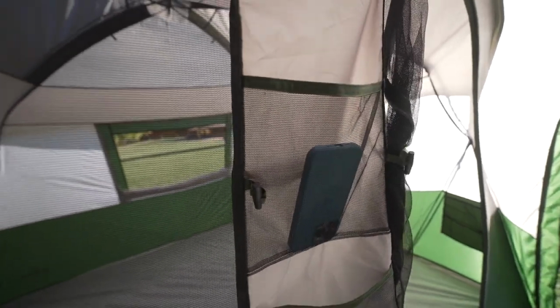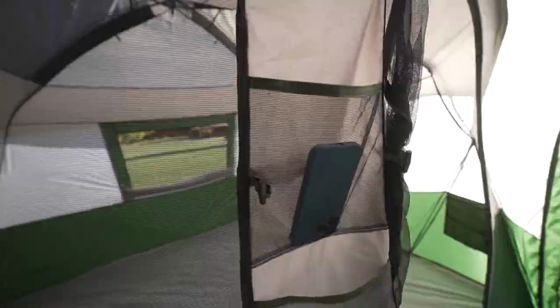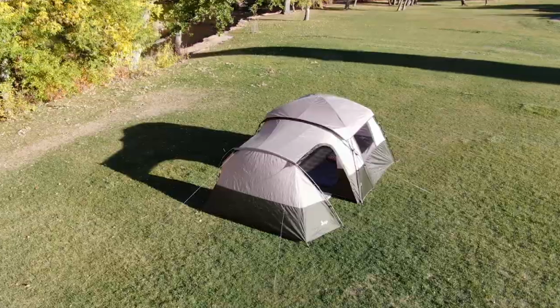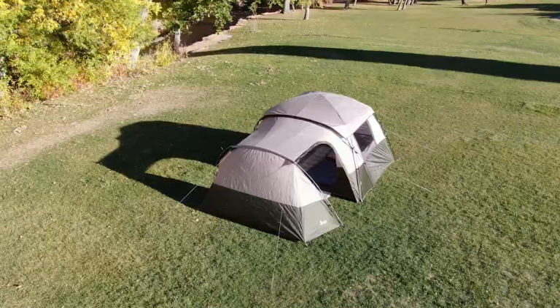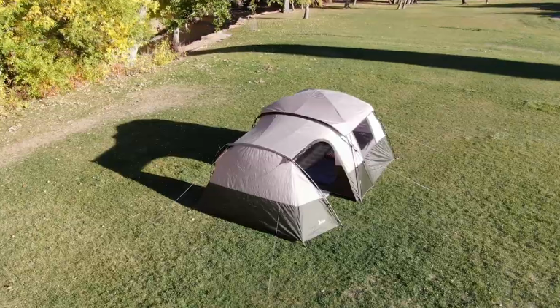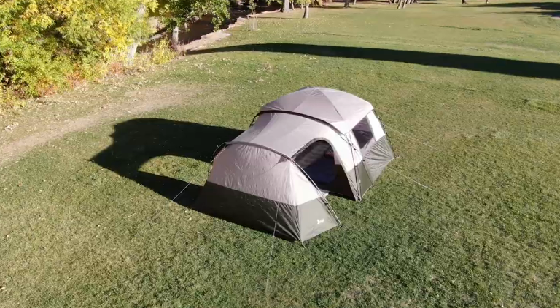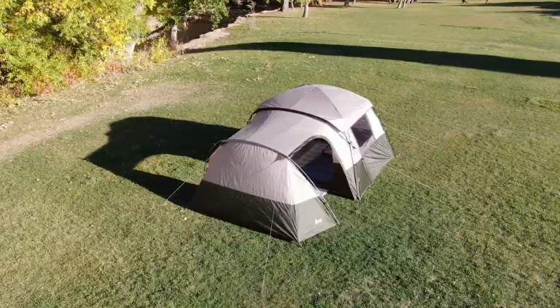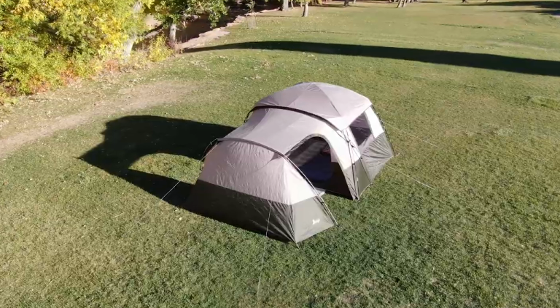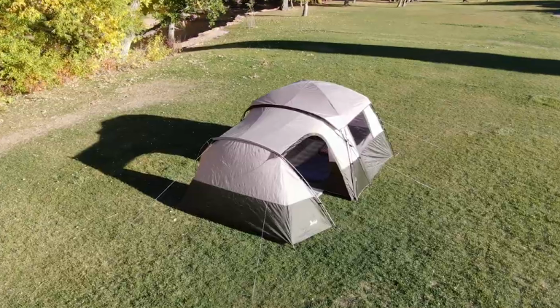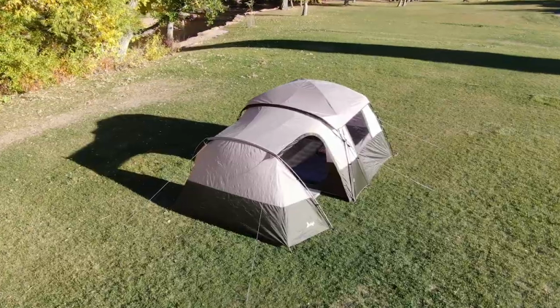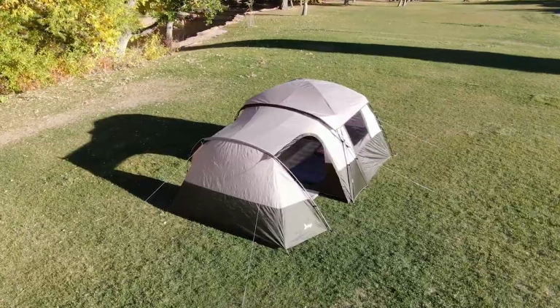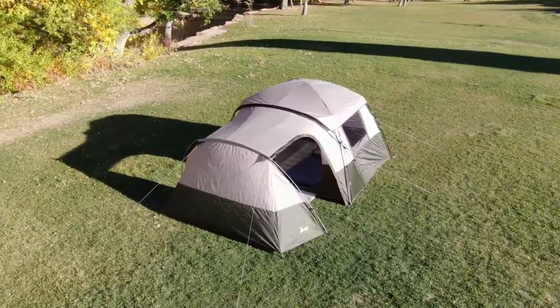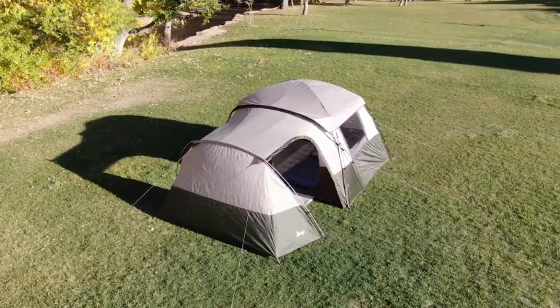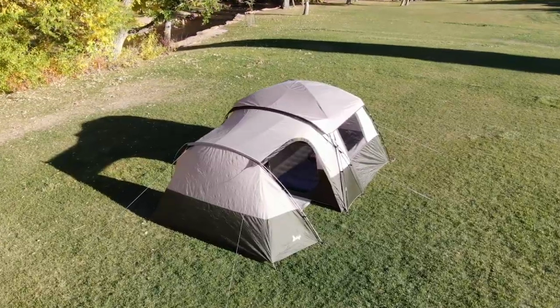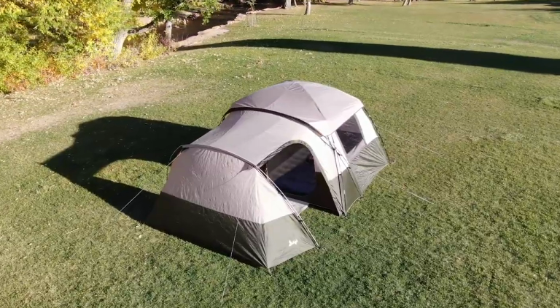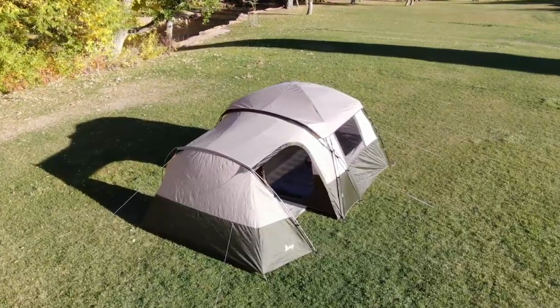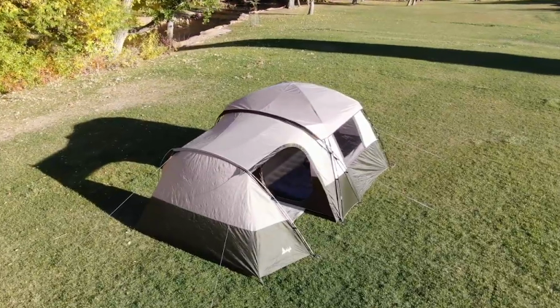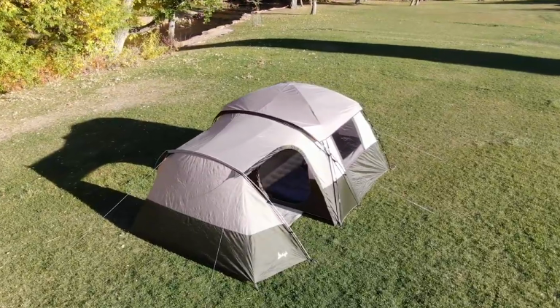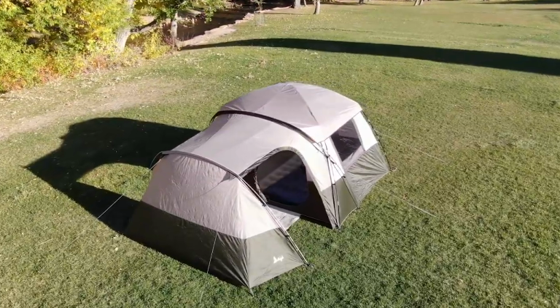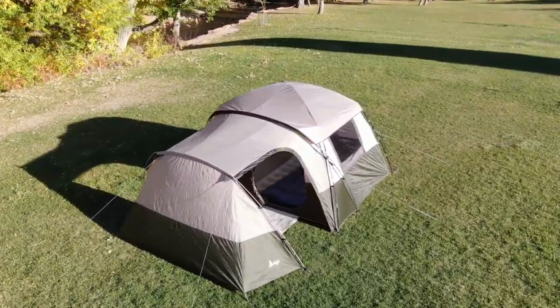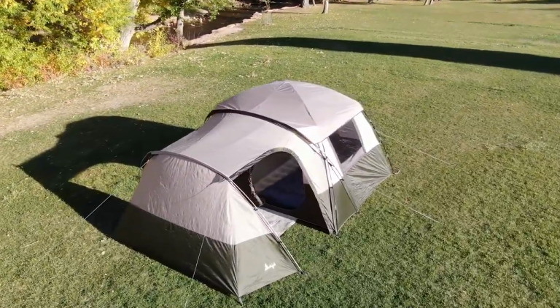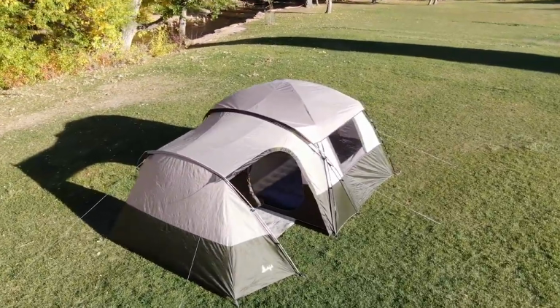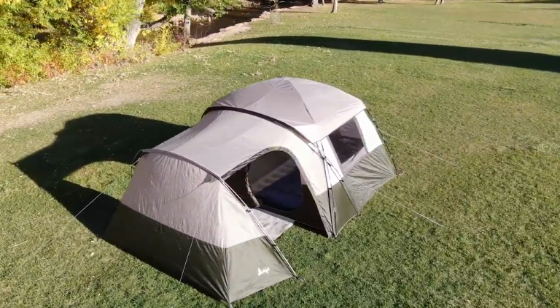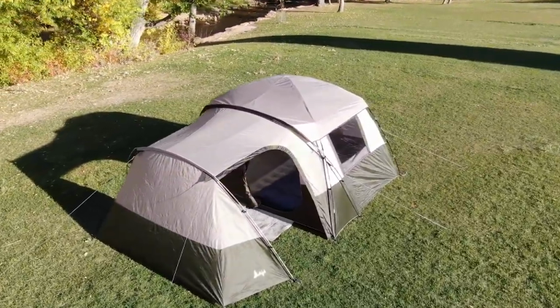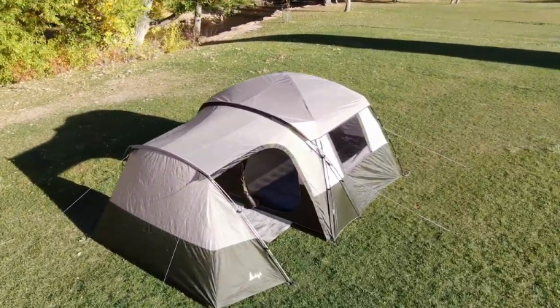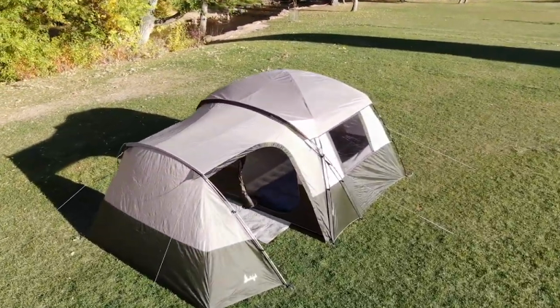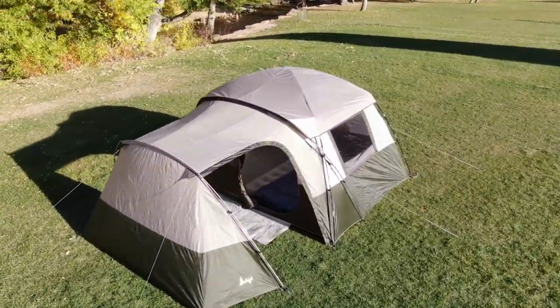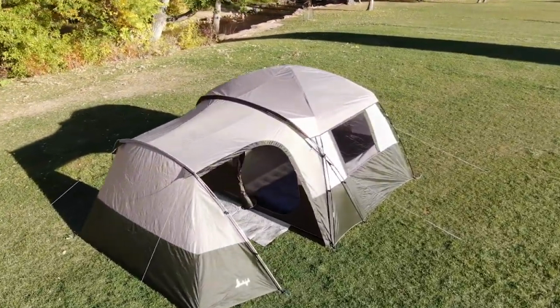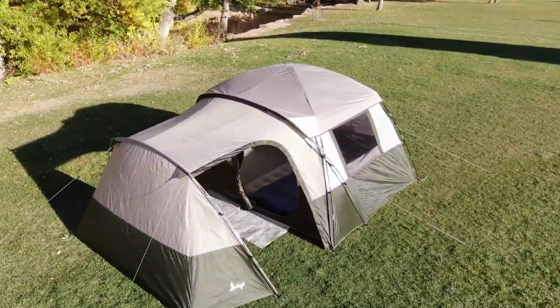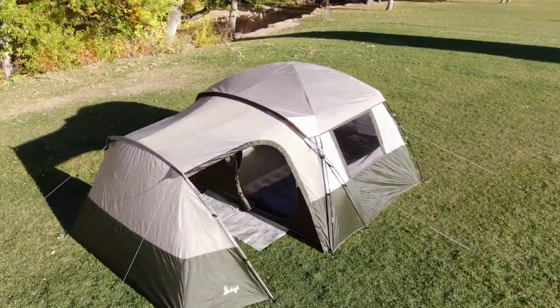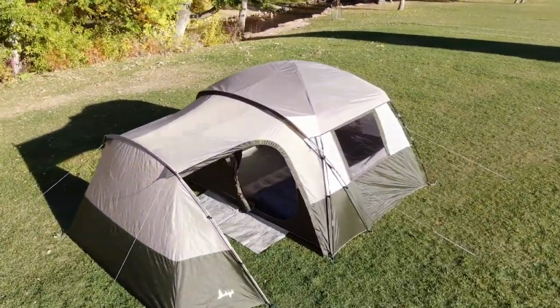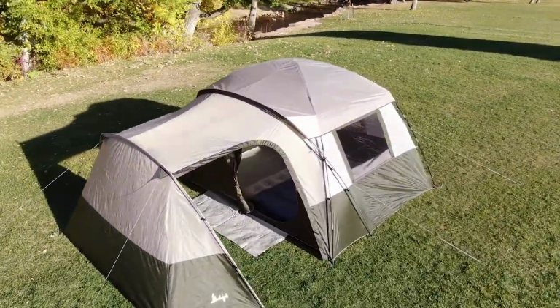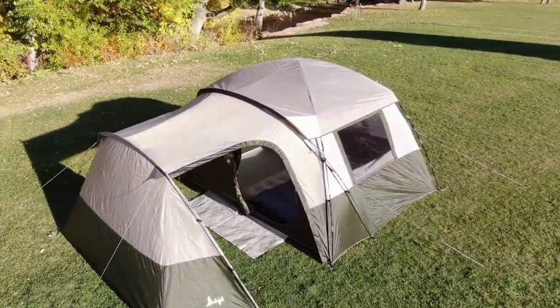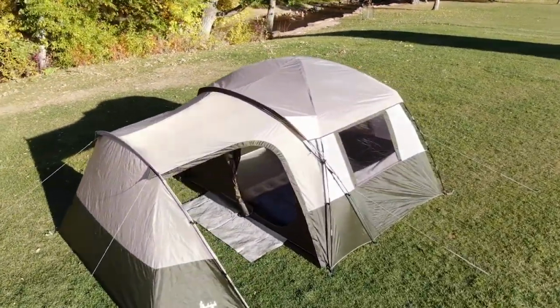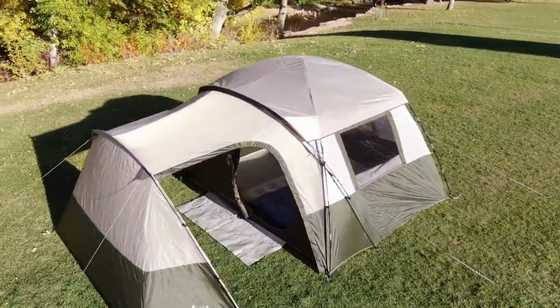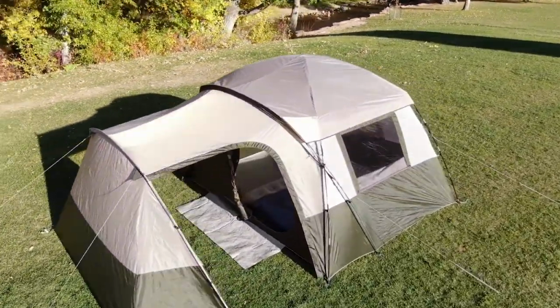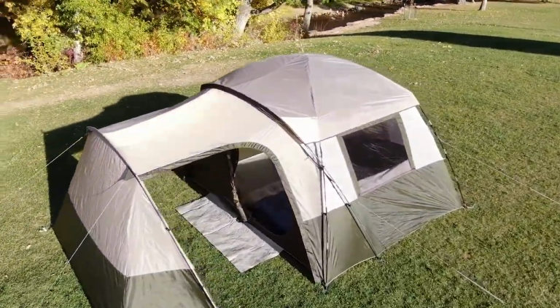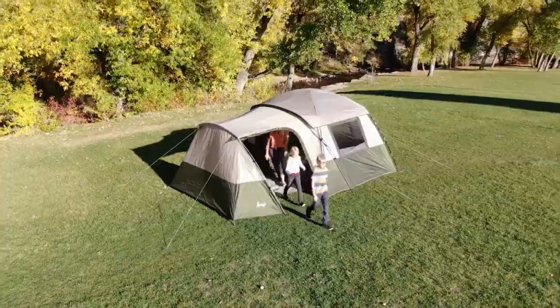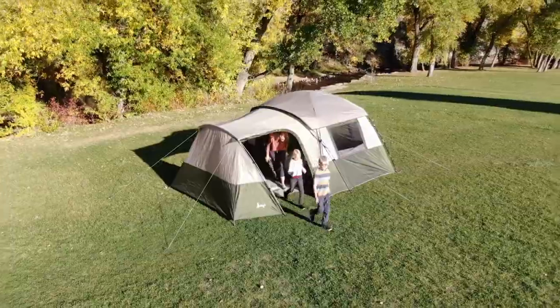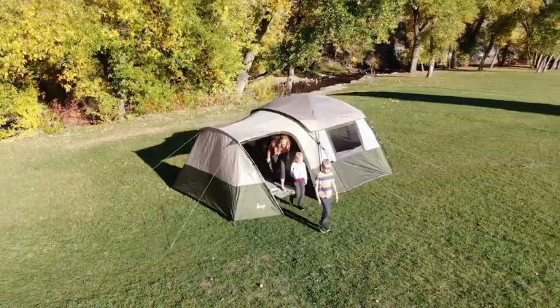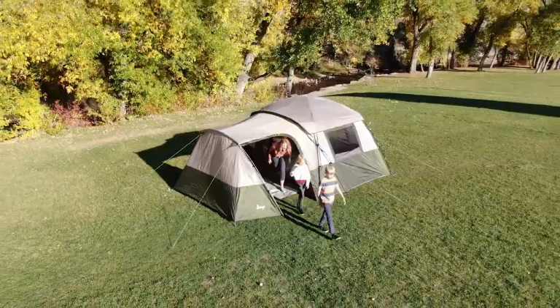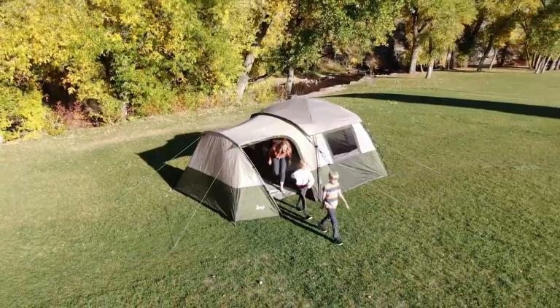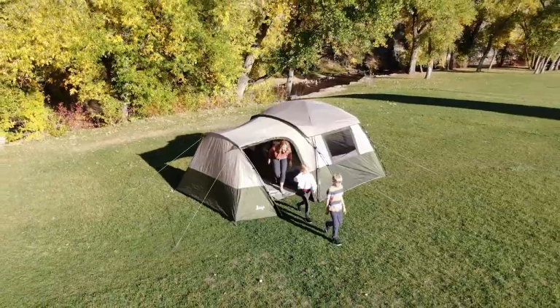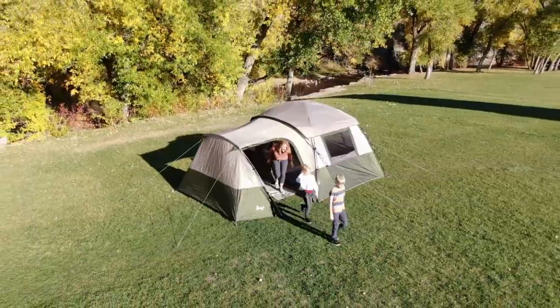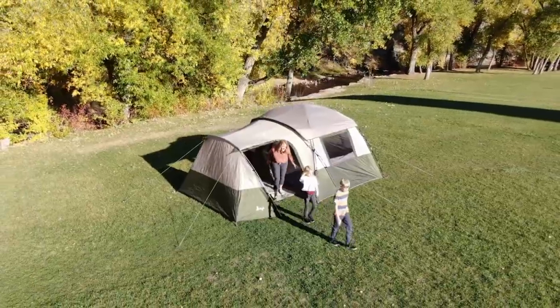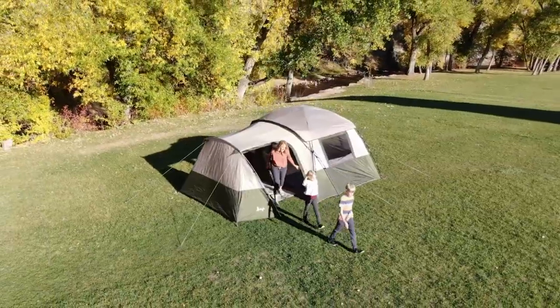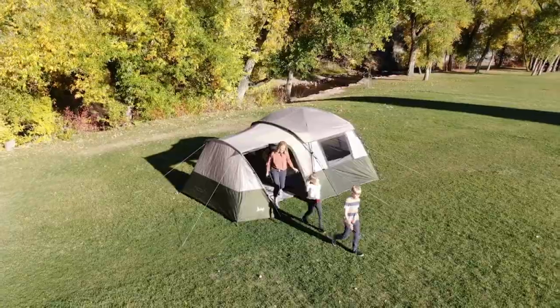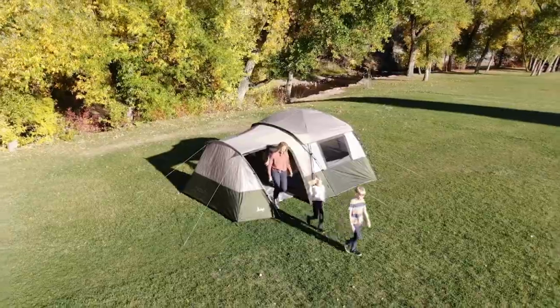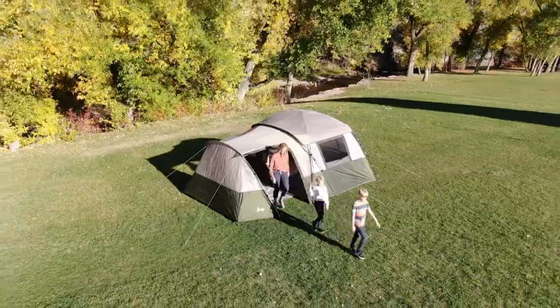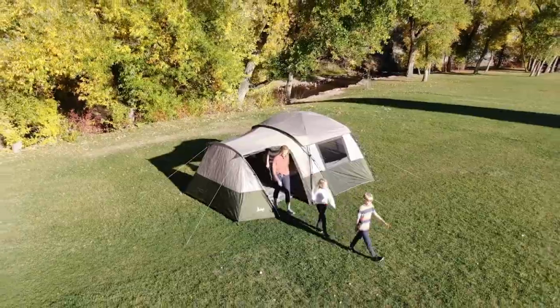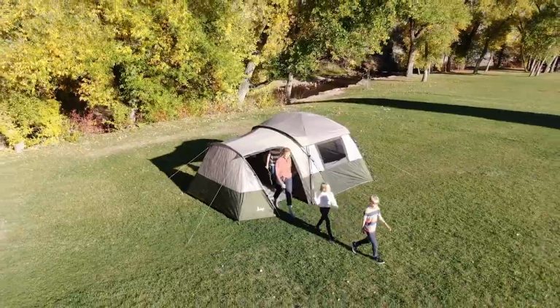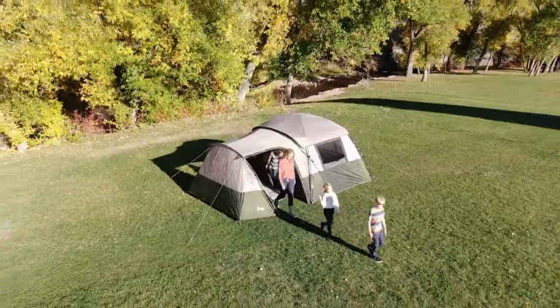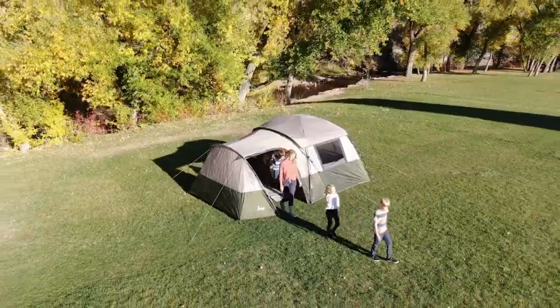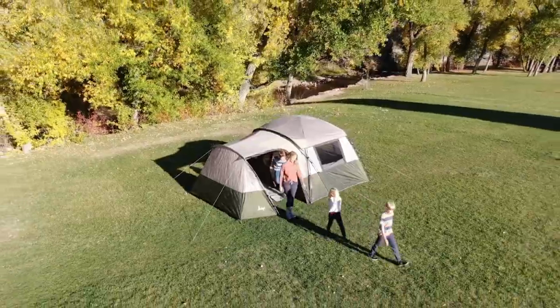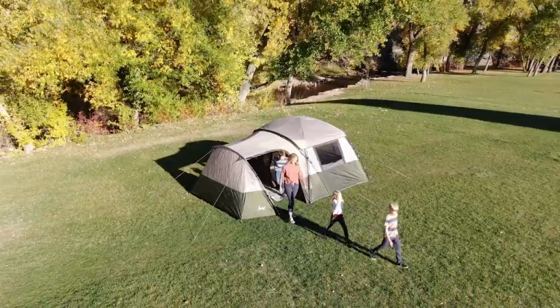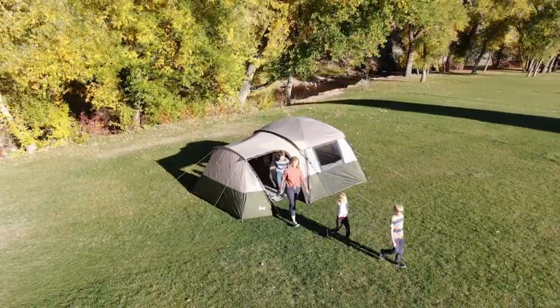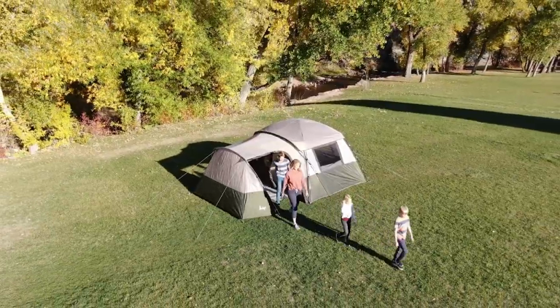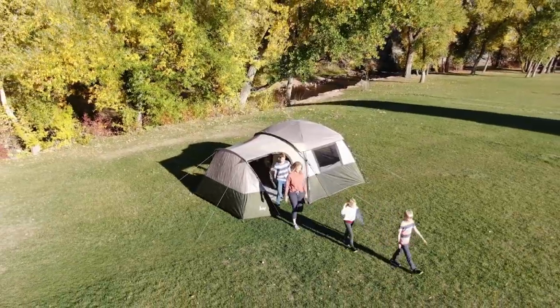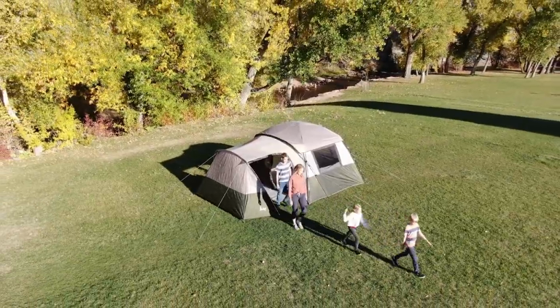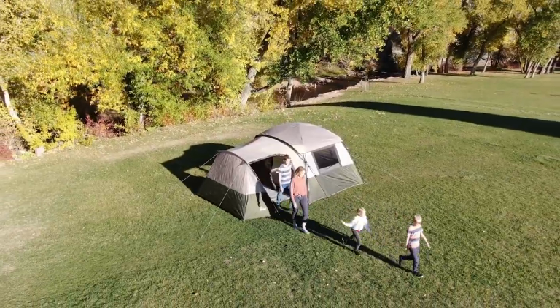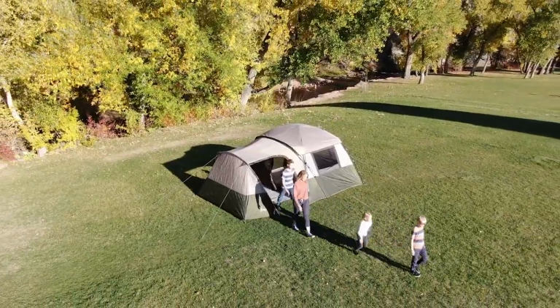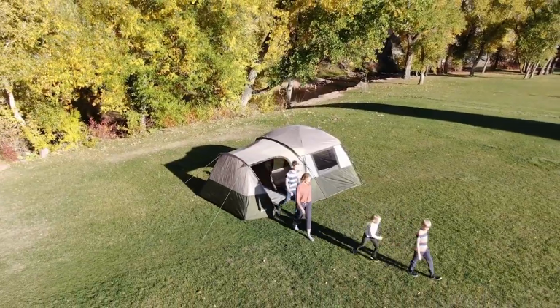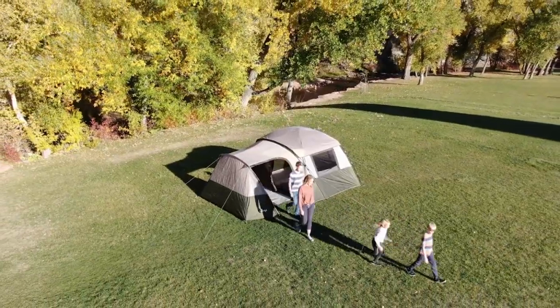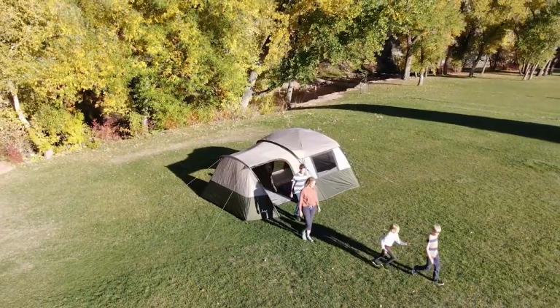Take the Slumberjack Spruce Creek six-person dome with garage vestibule on your next outdoor adventure and you won't be disappointed.